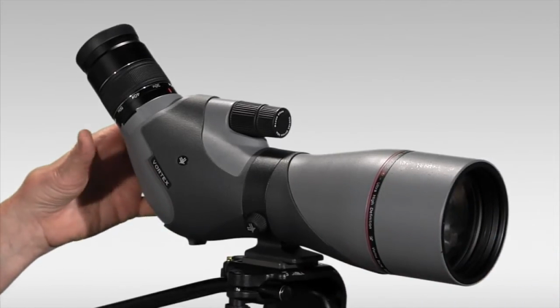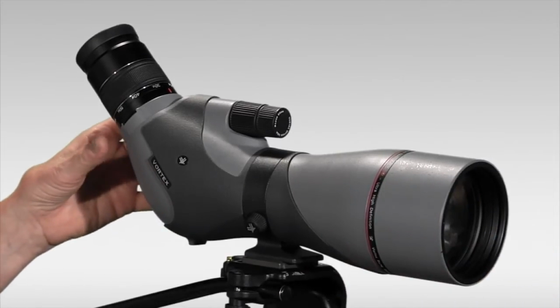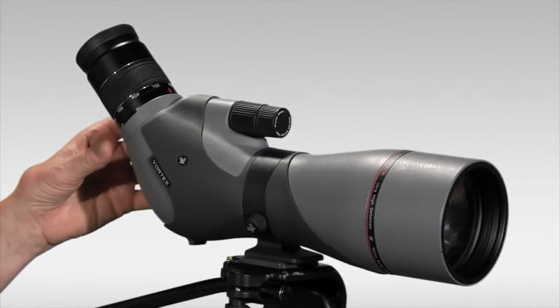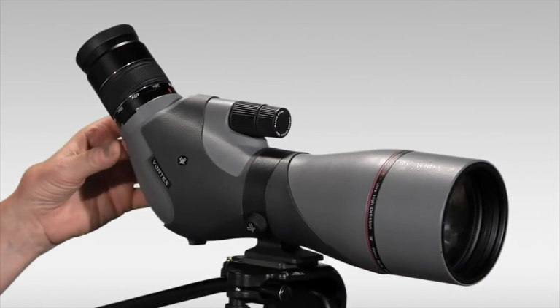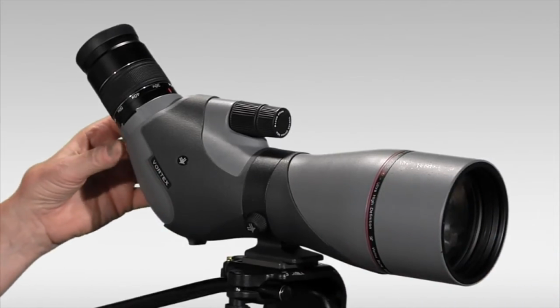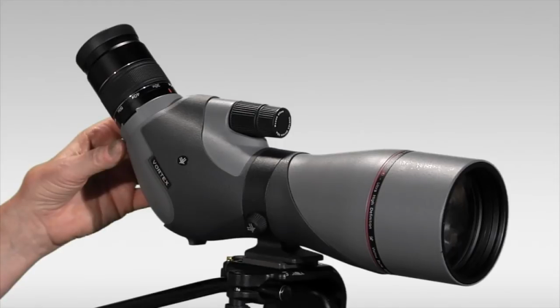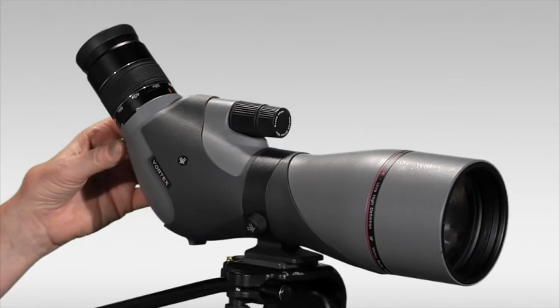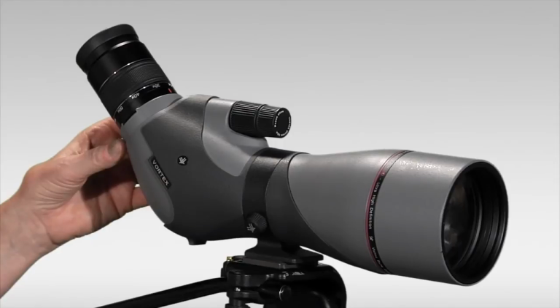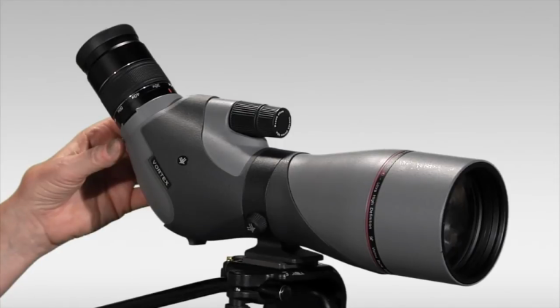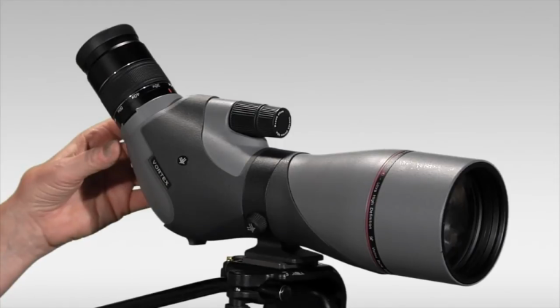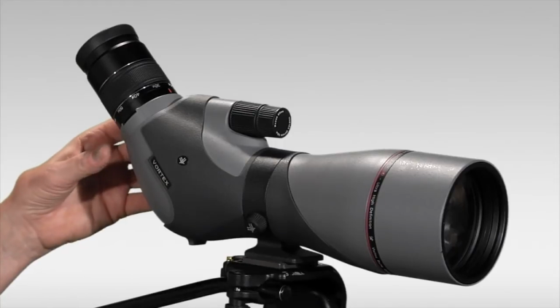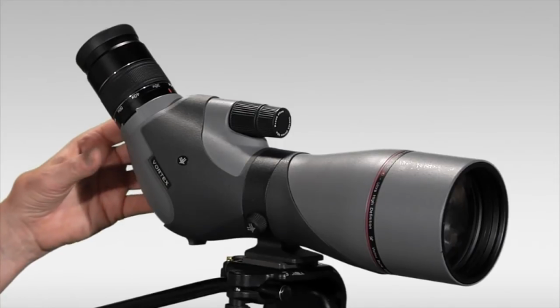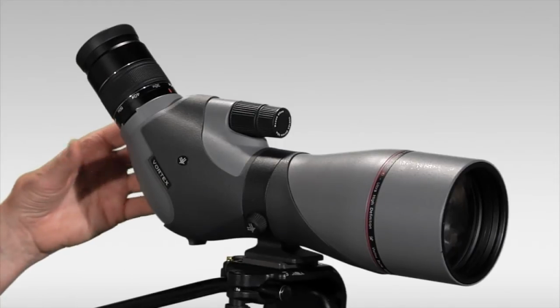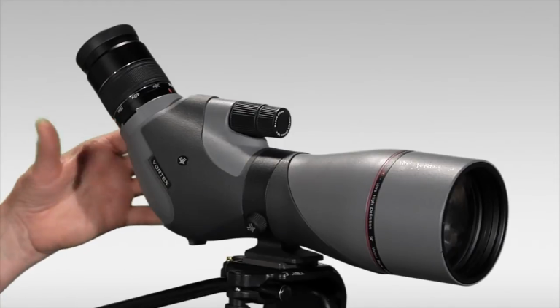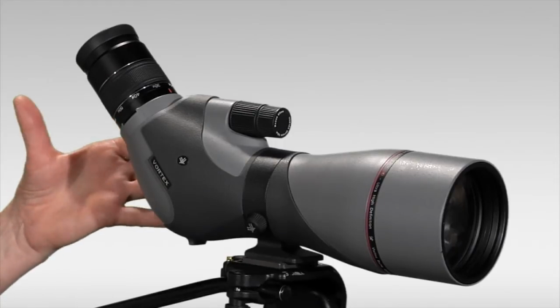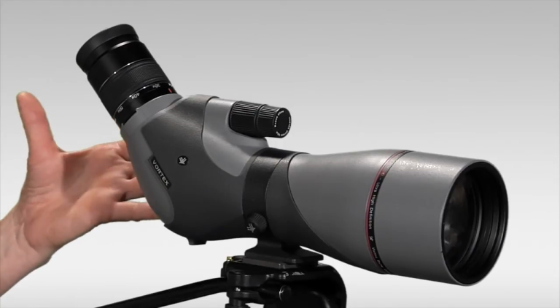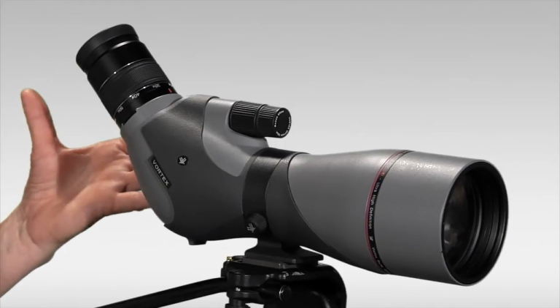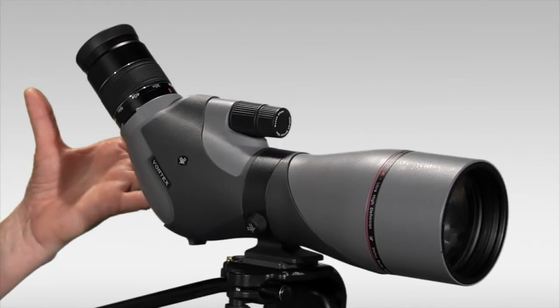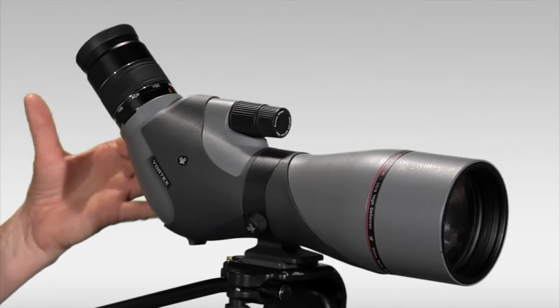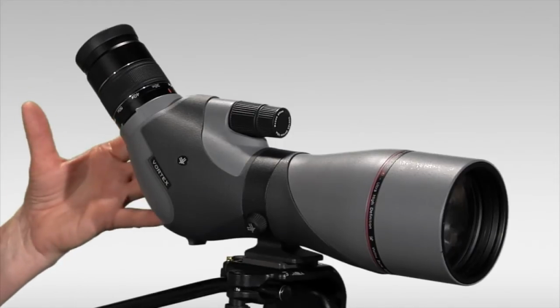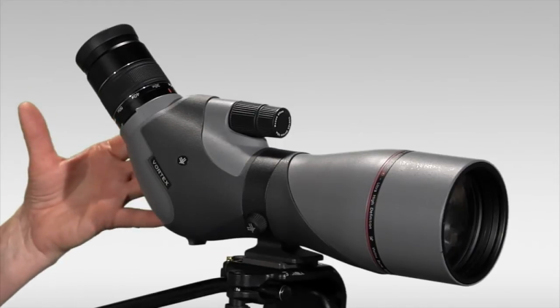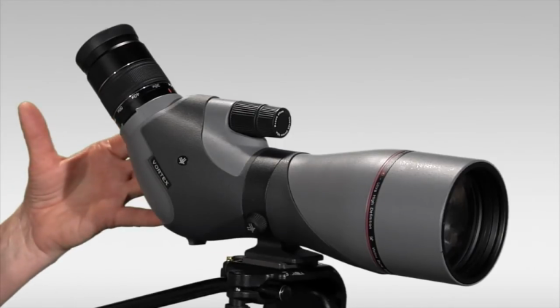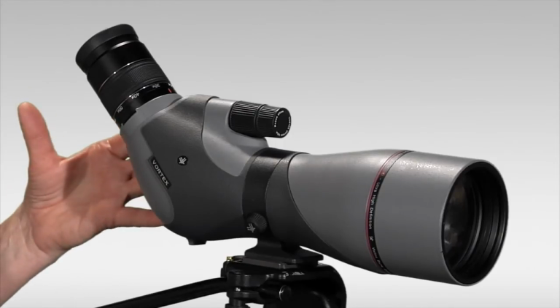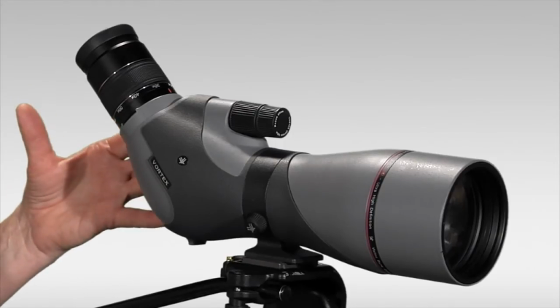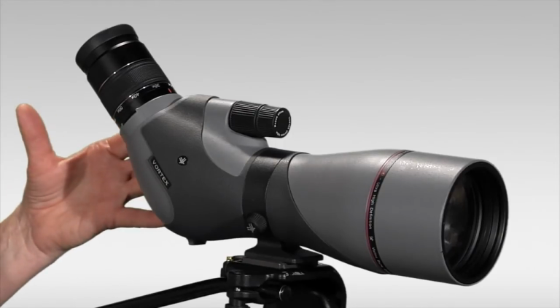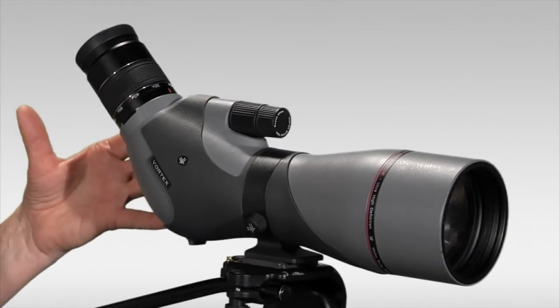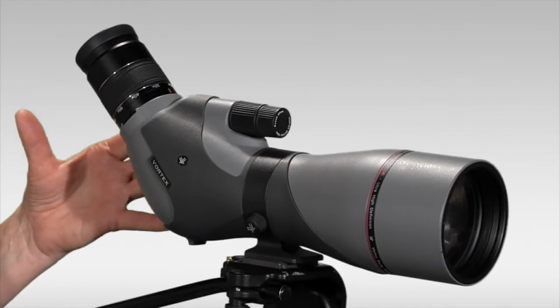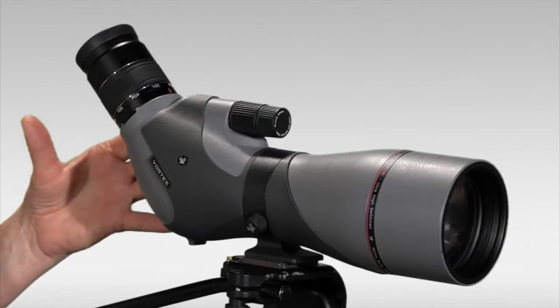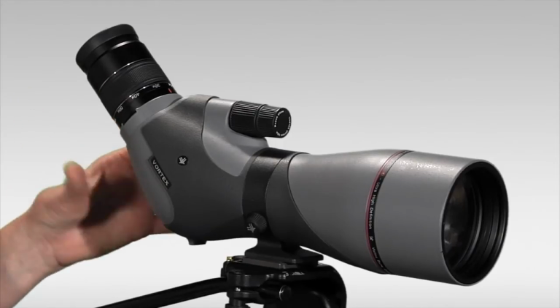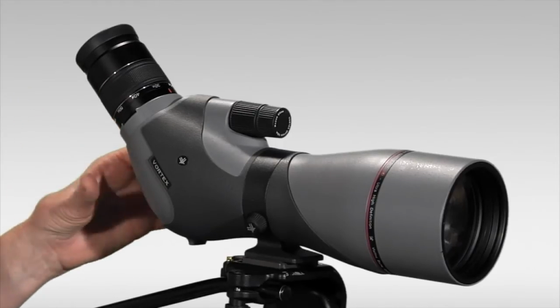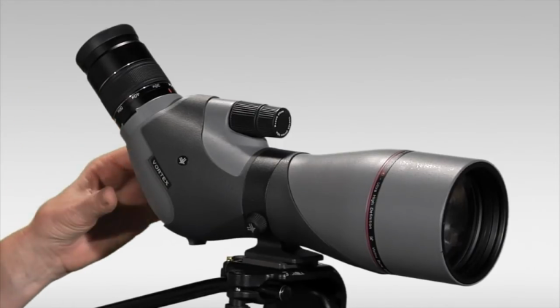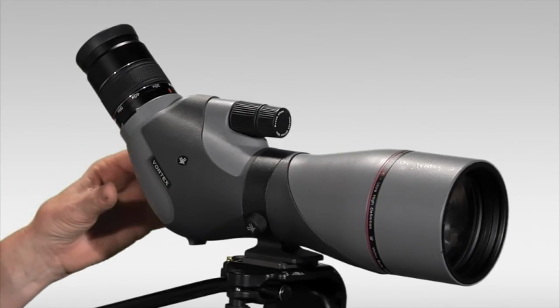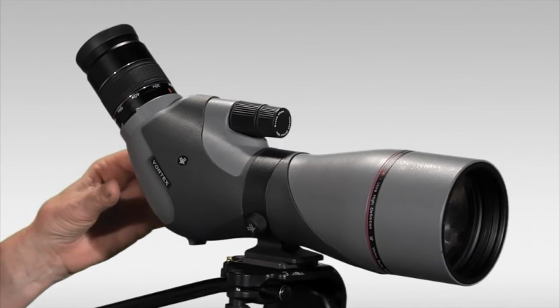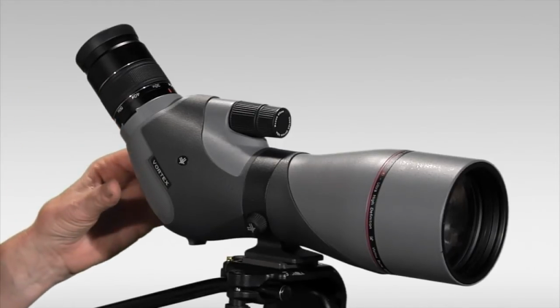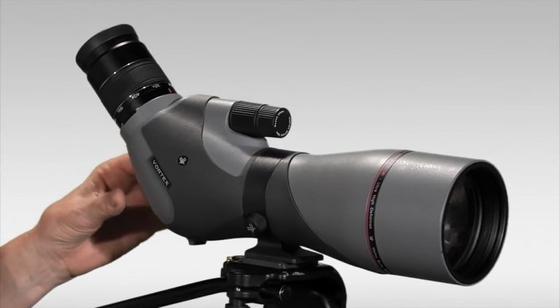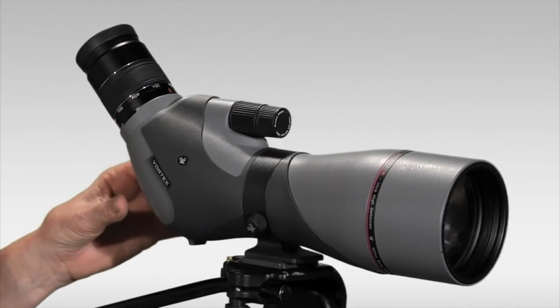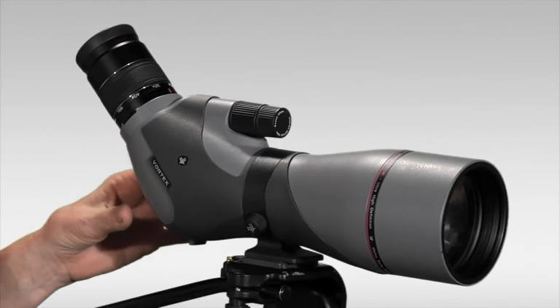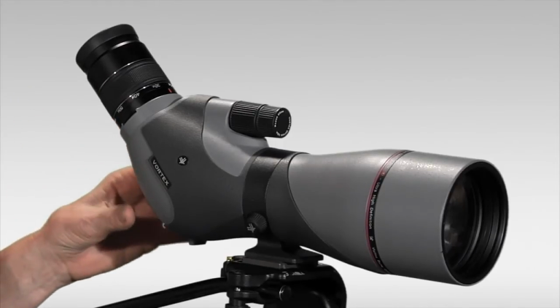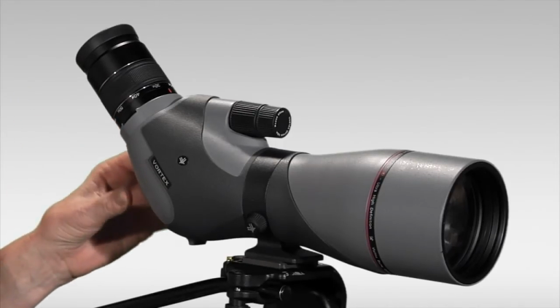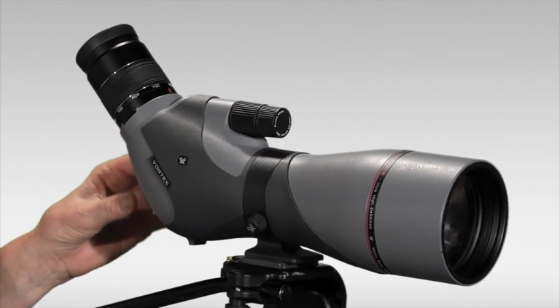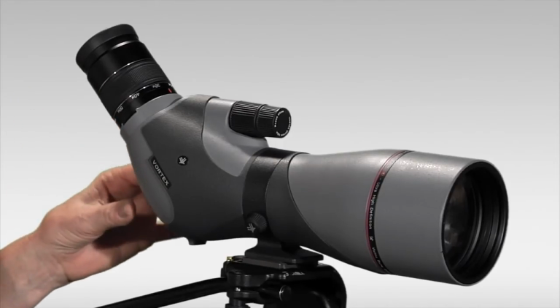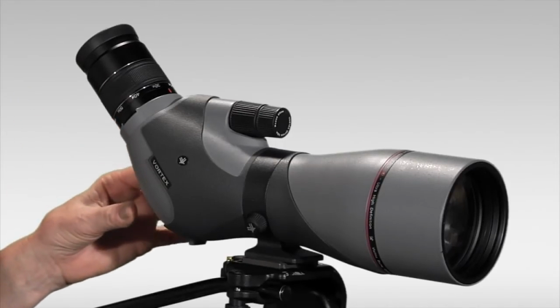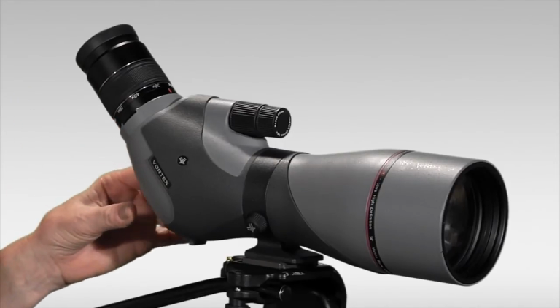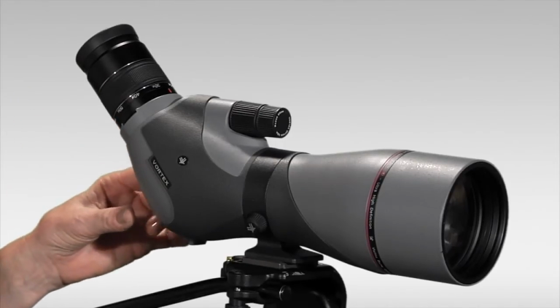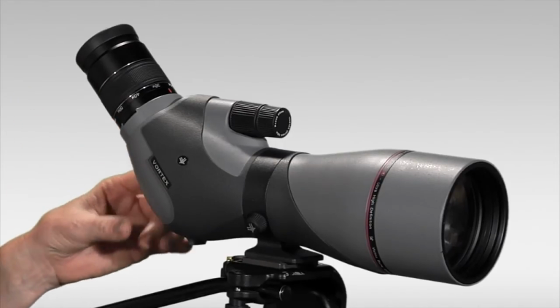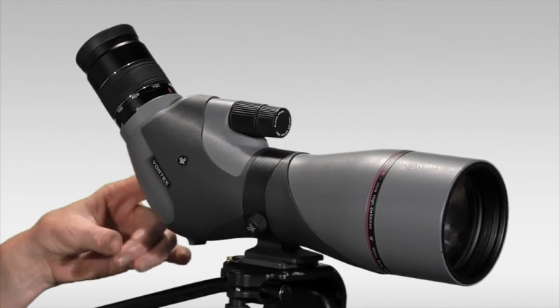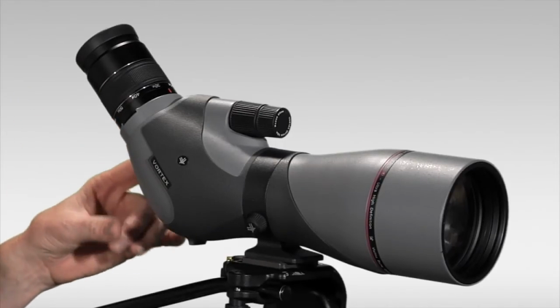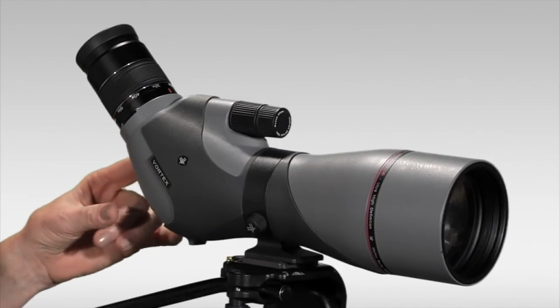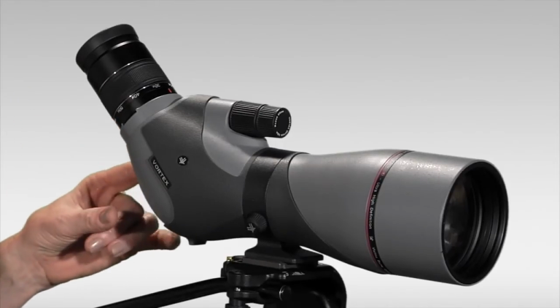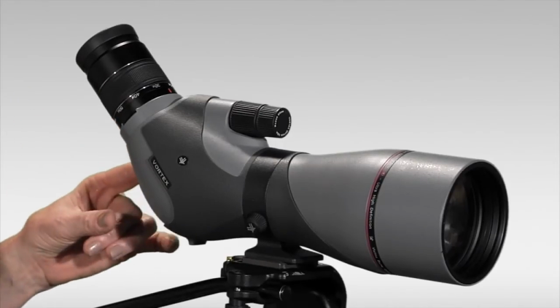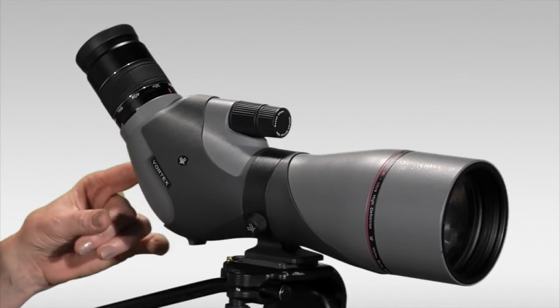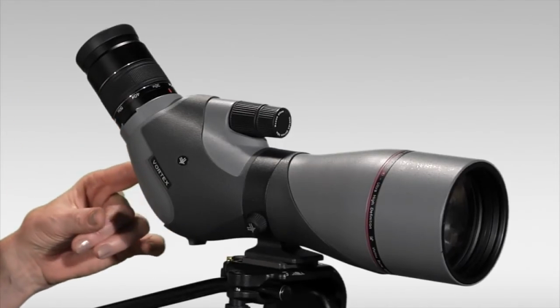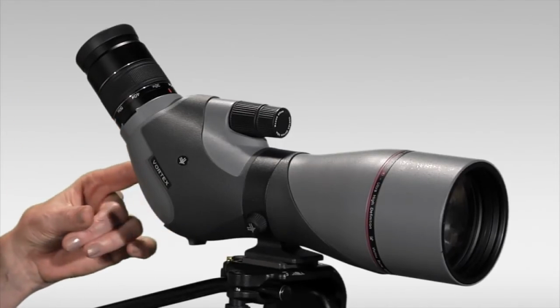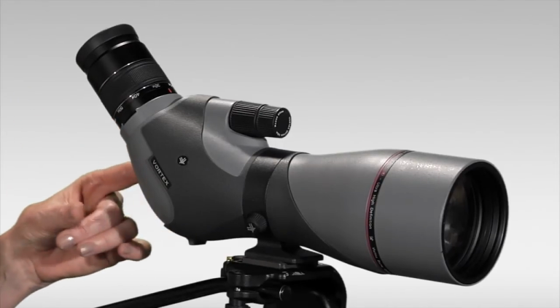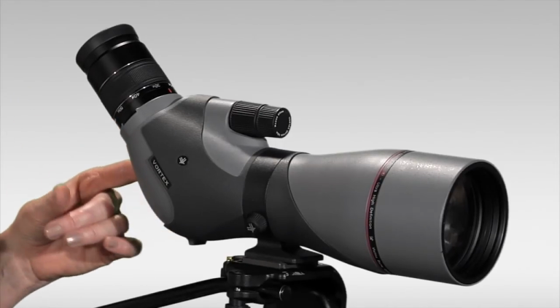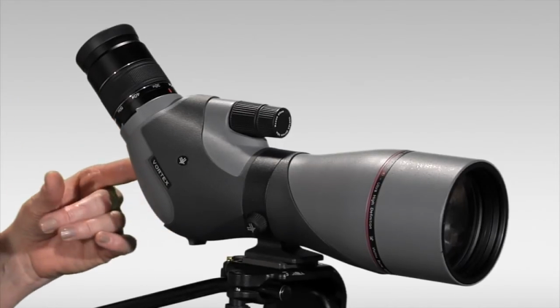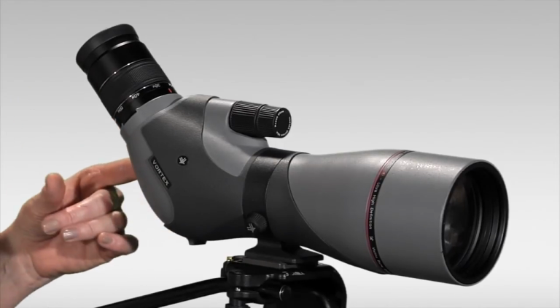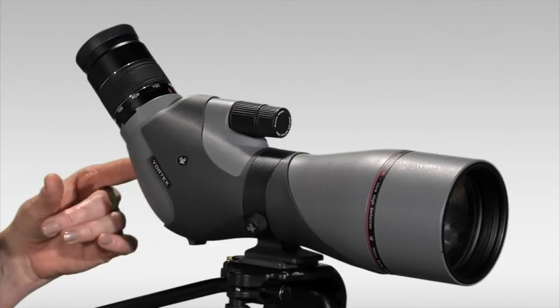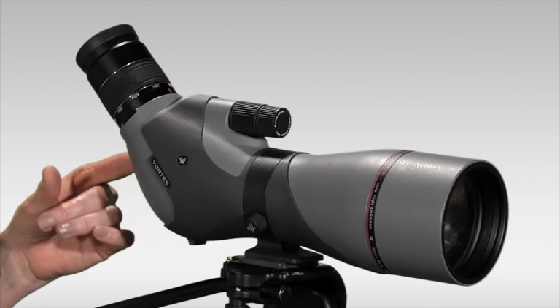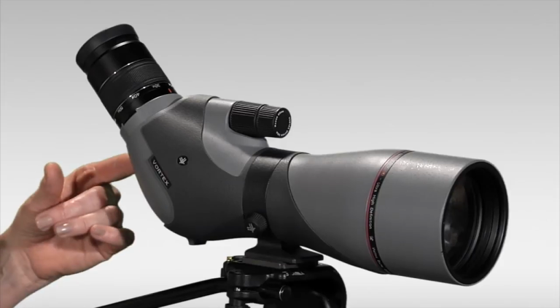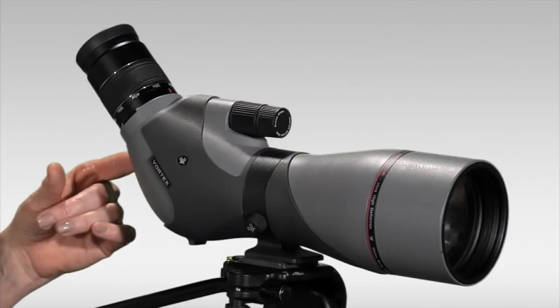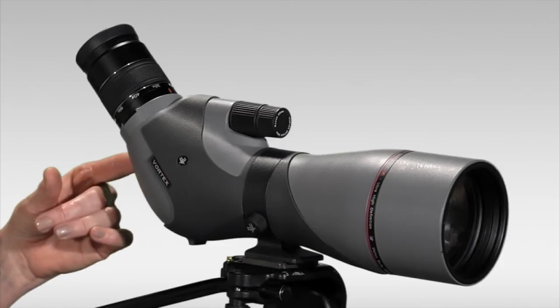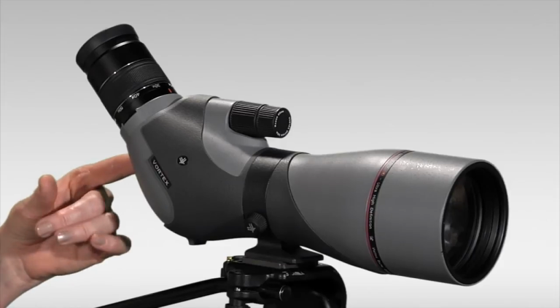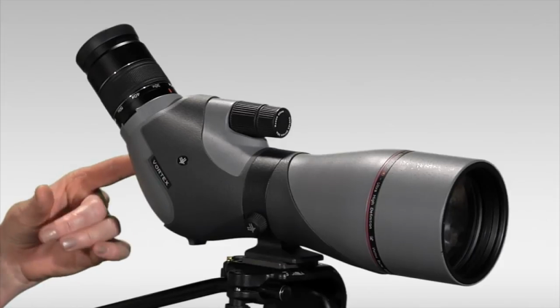For digiscopers, you'll be happy to know that Vortex makes a dedicated digital camera adapter for this scope.